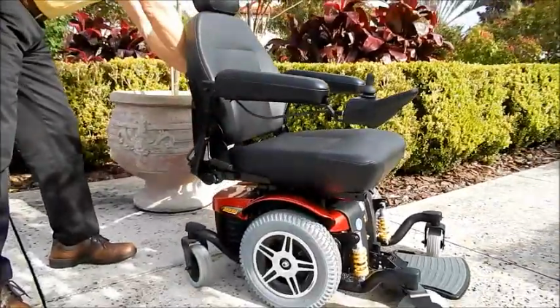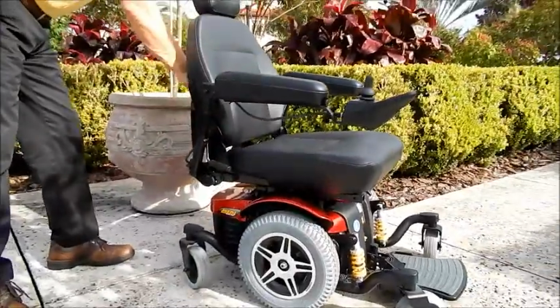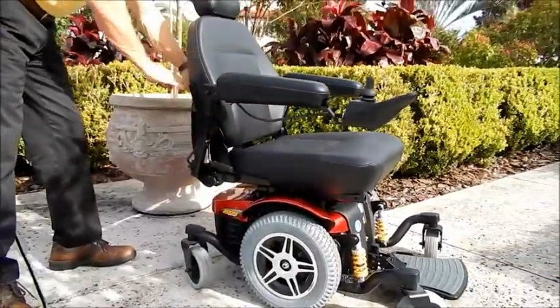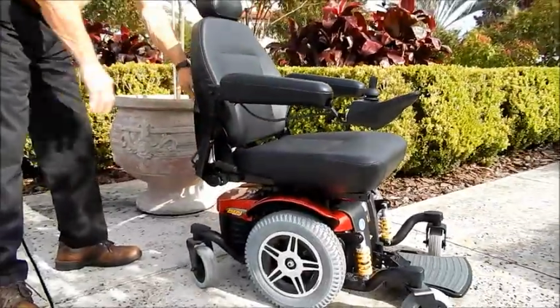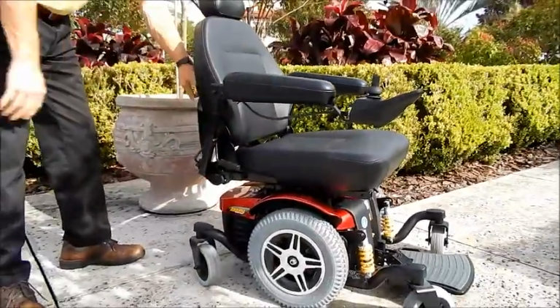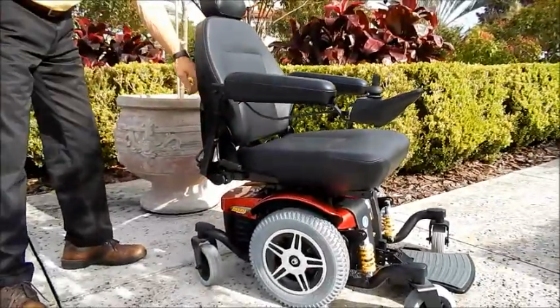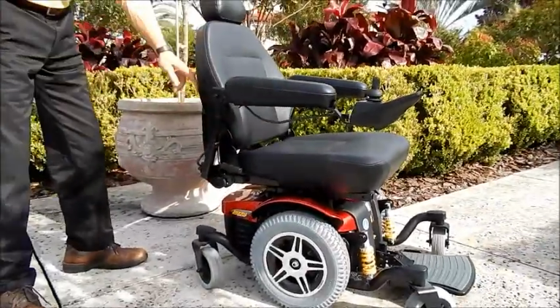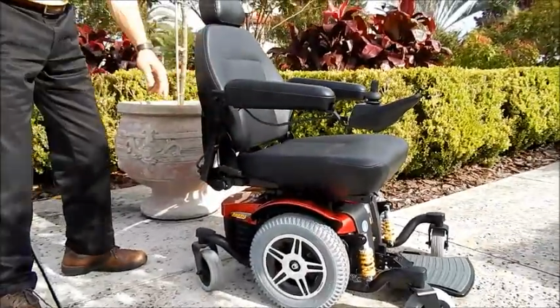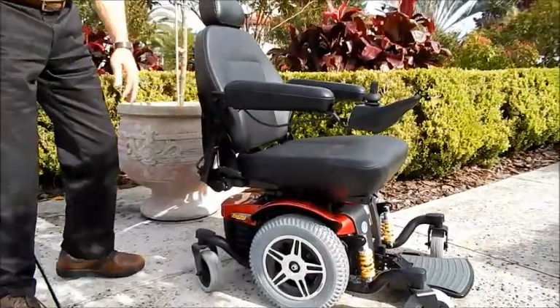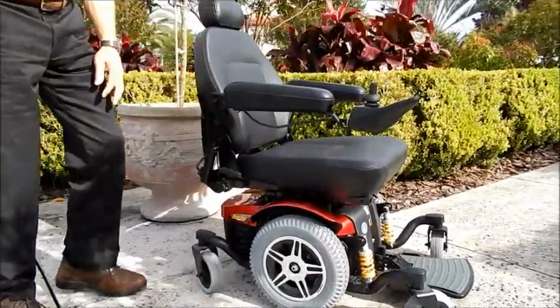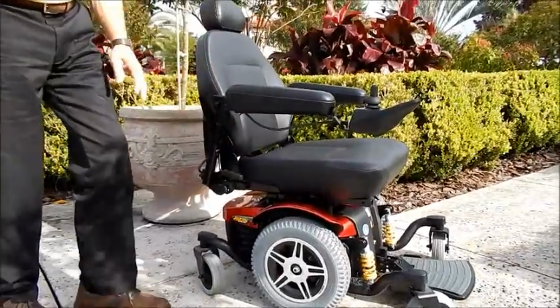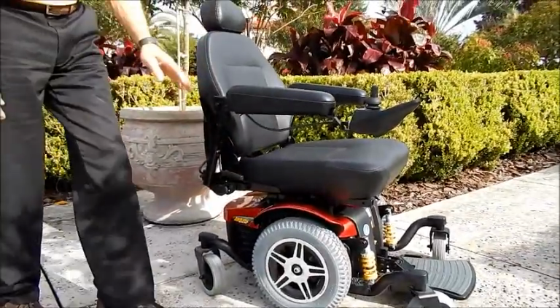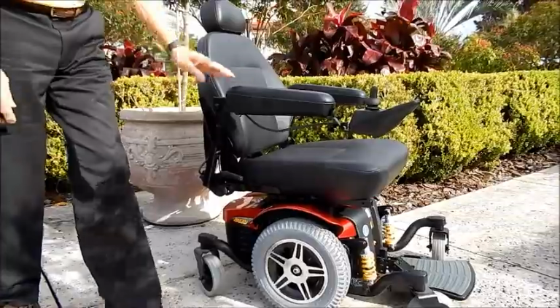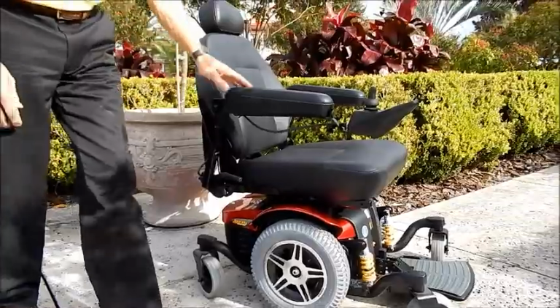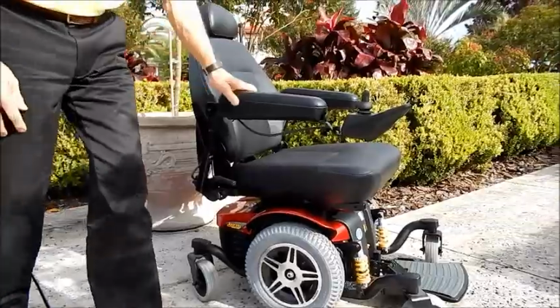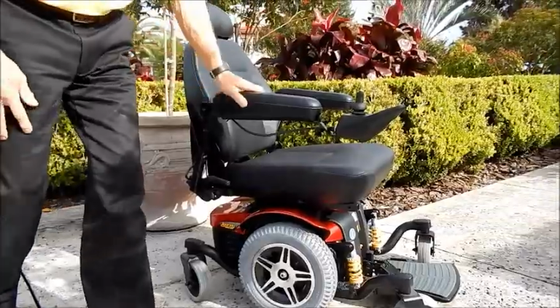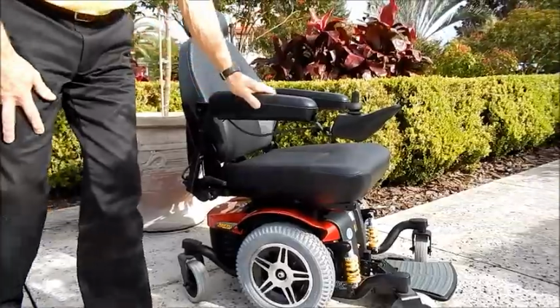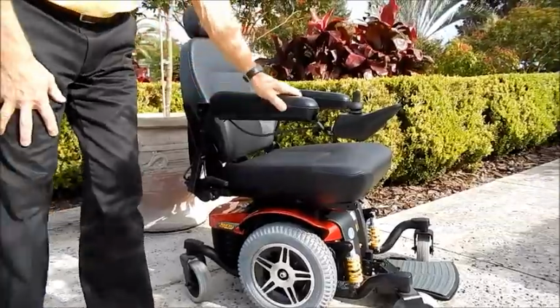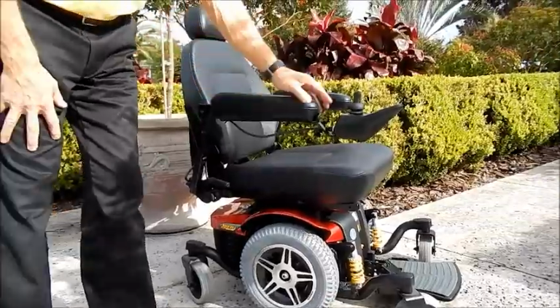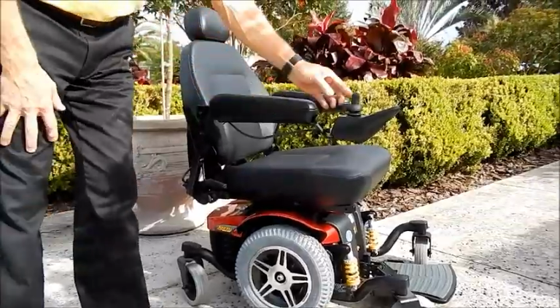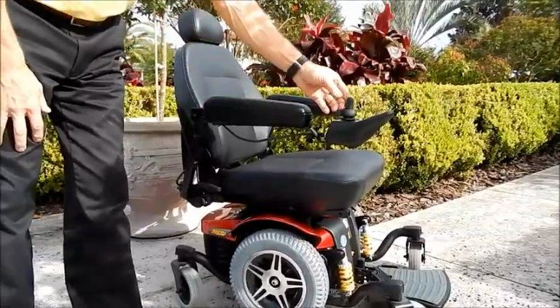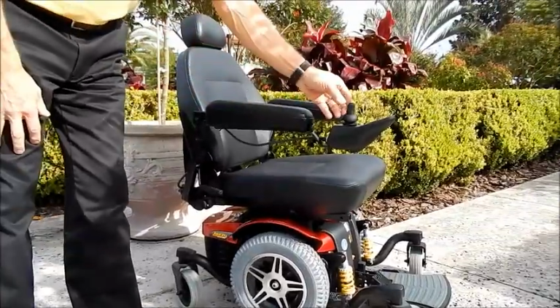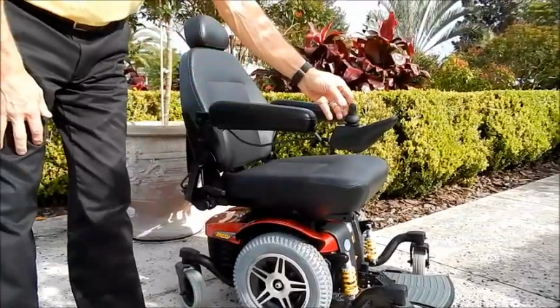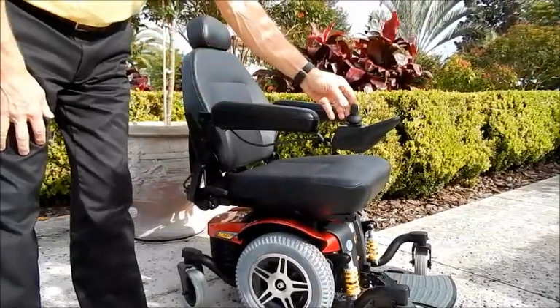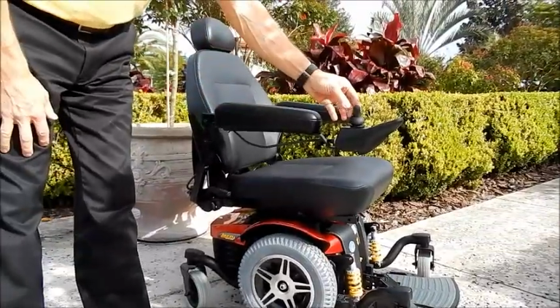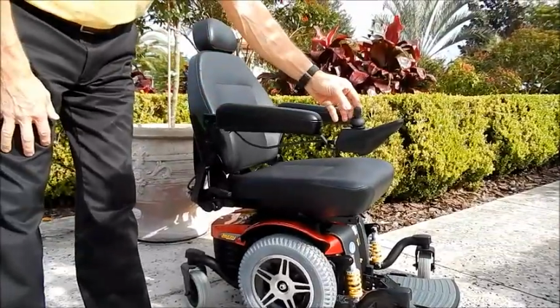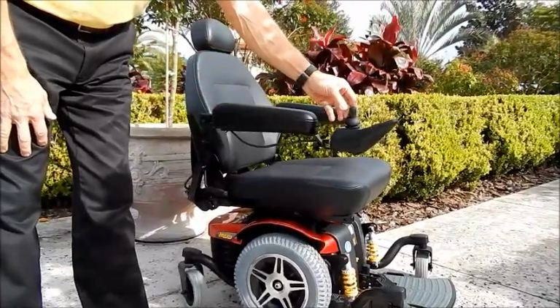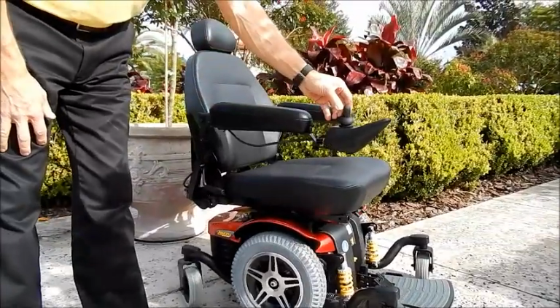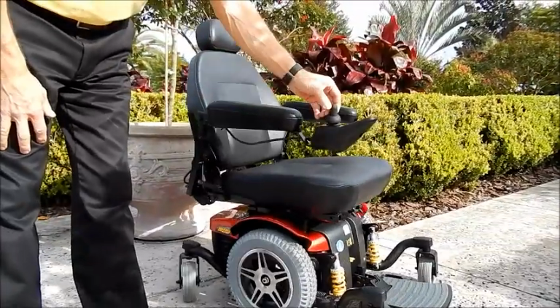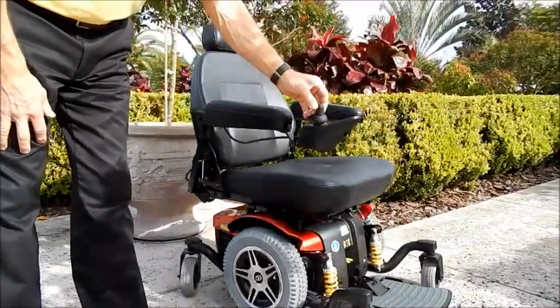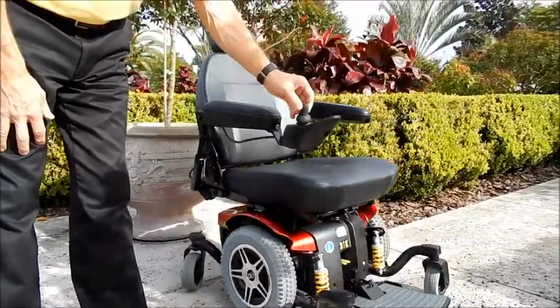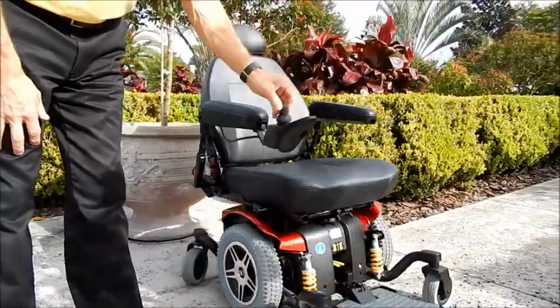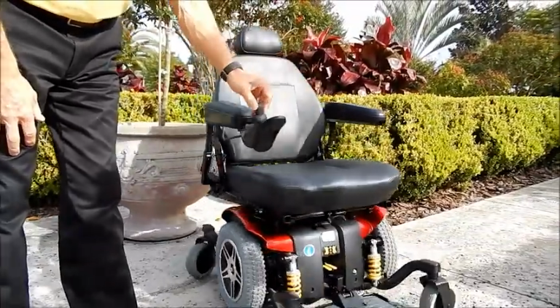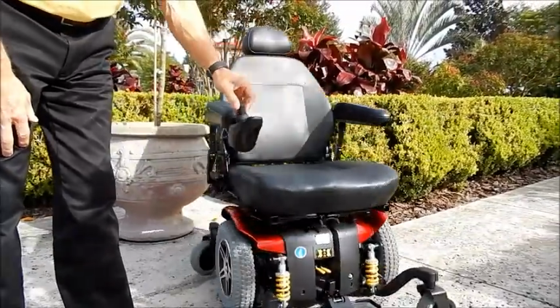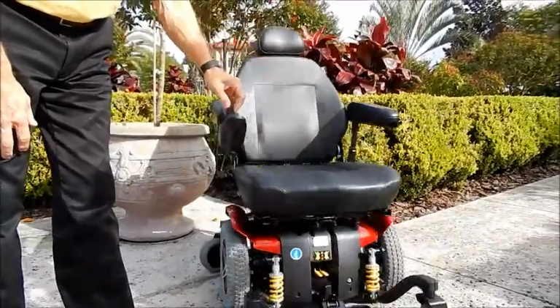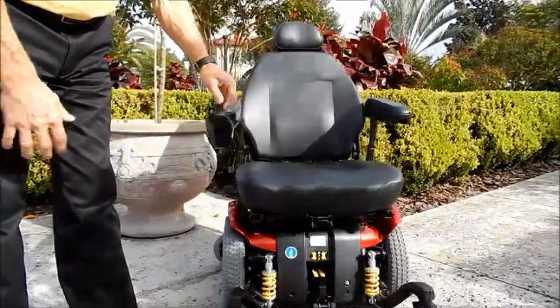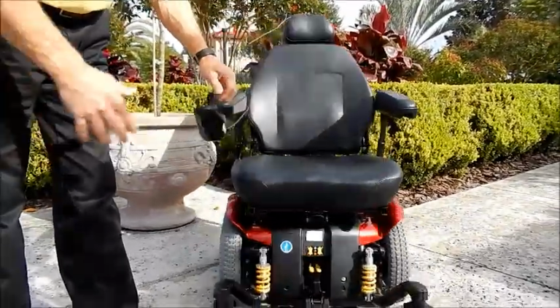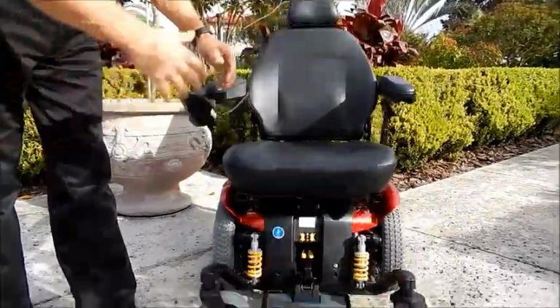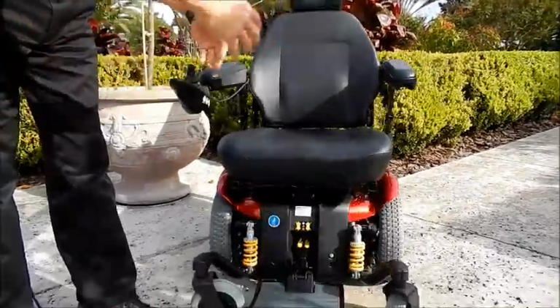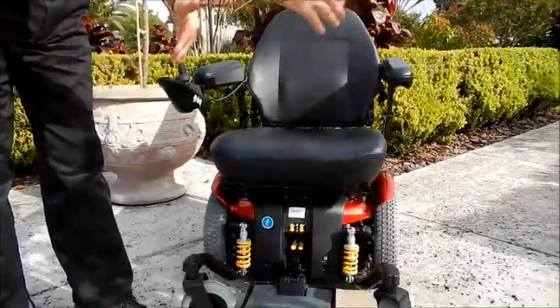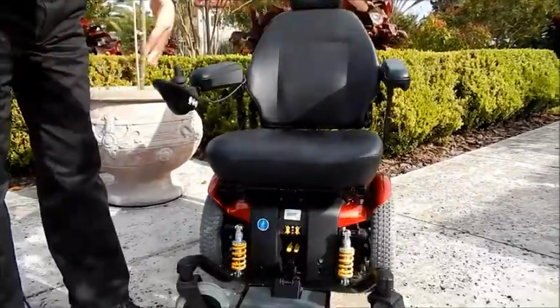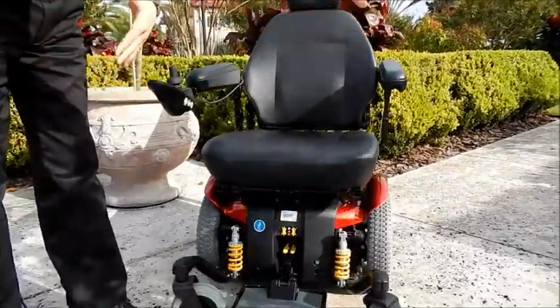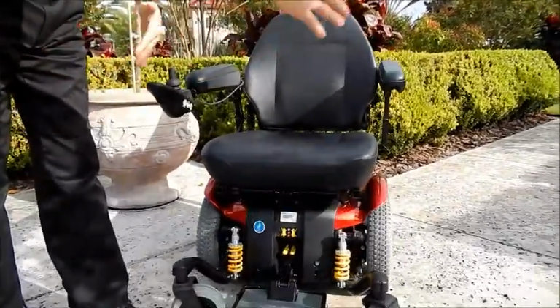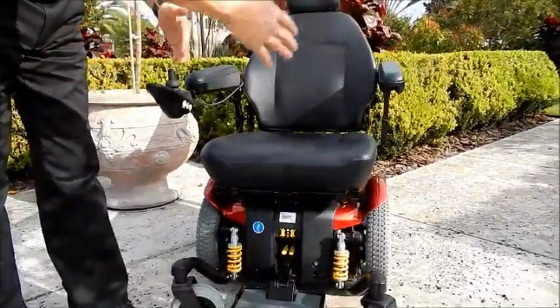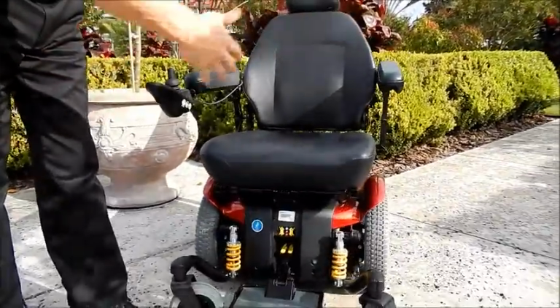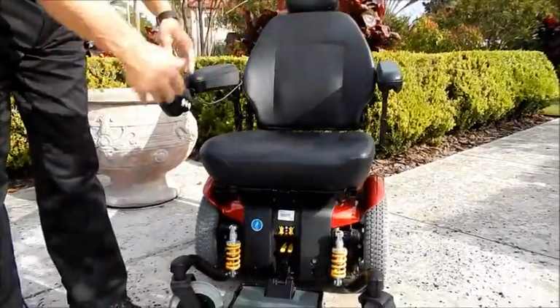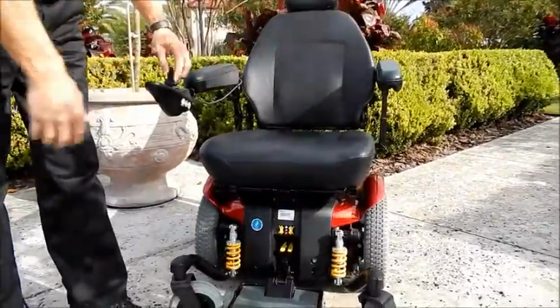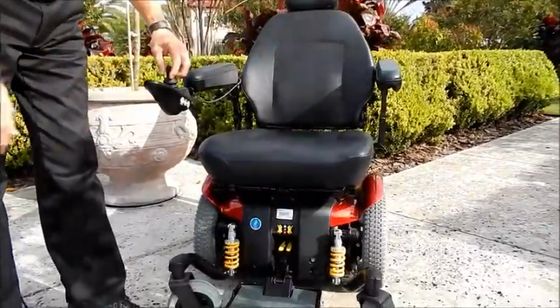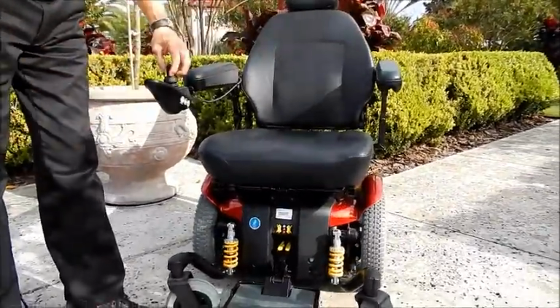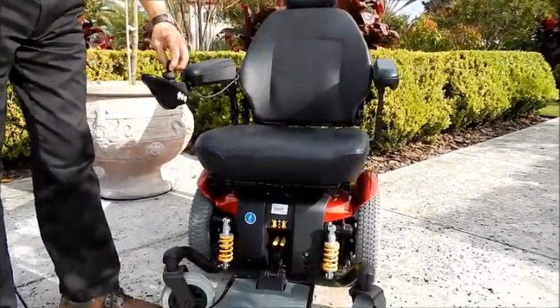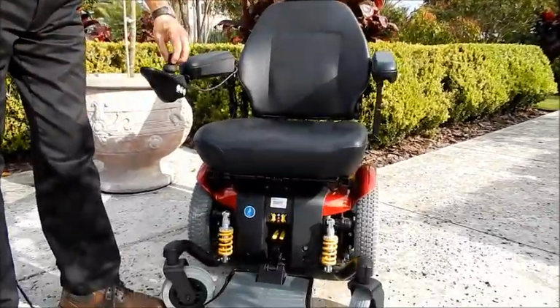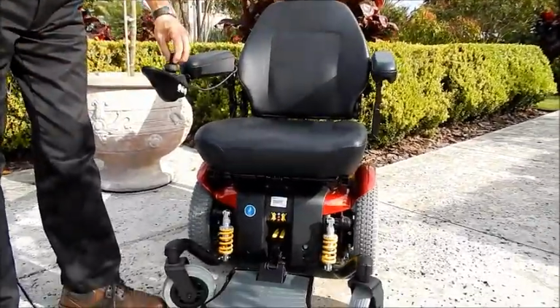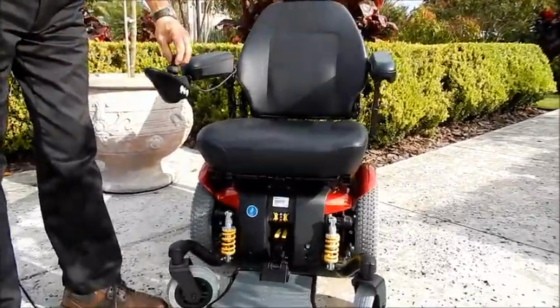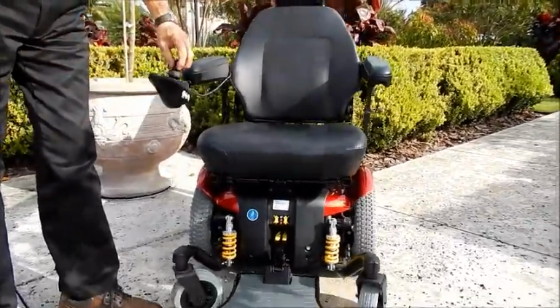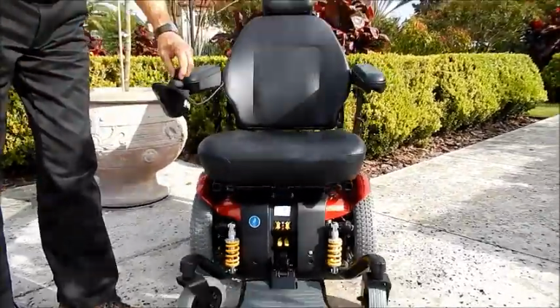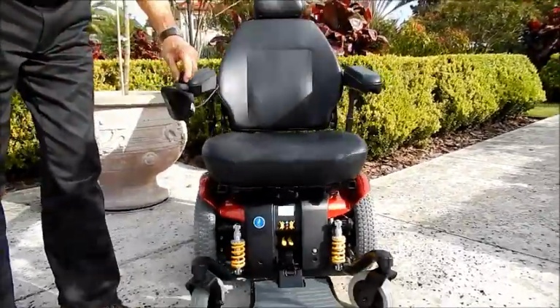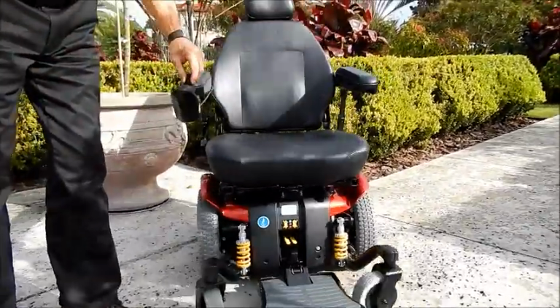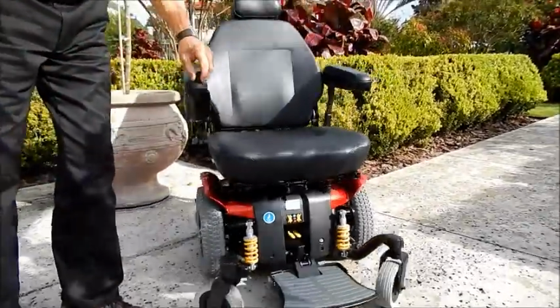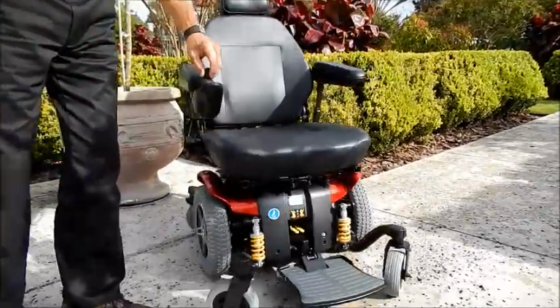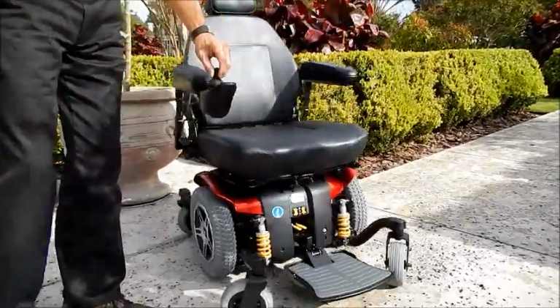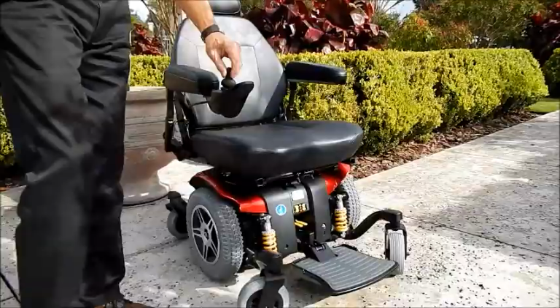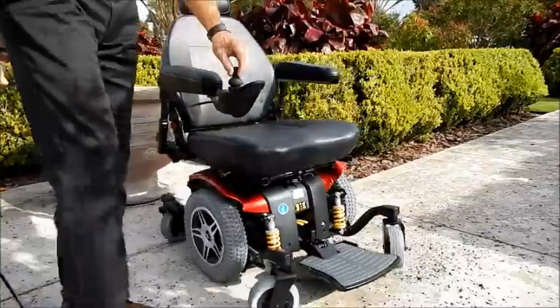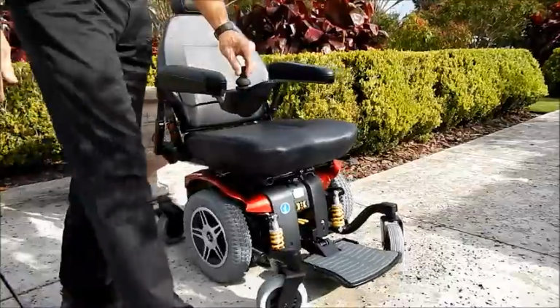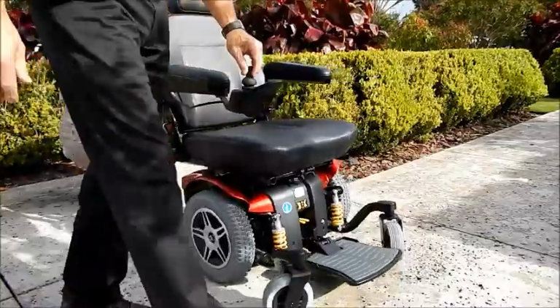This is a heavy-duty chair. The seat can be adjusted. We can make it larger or smaller depending on the person who's buying this chair.